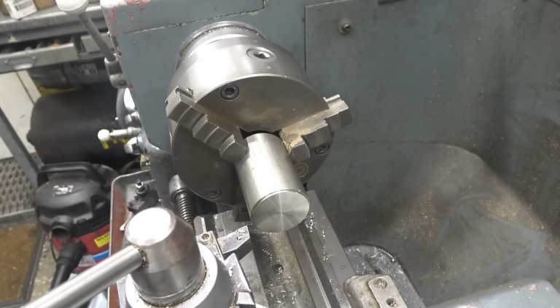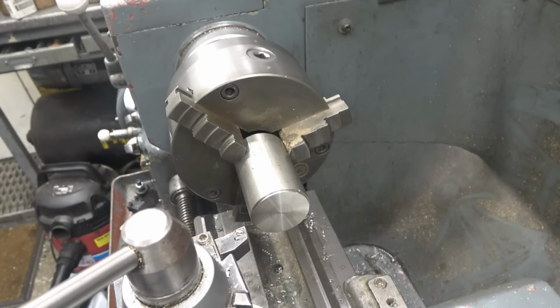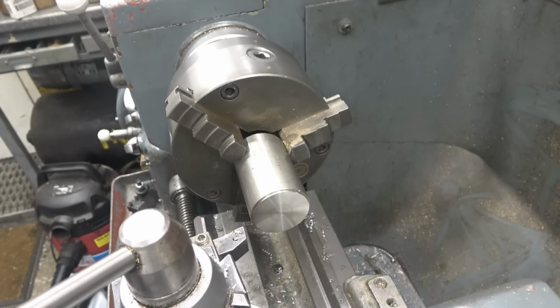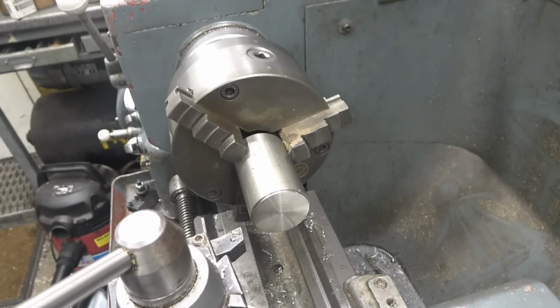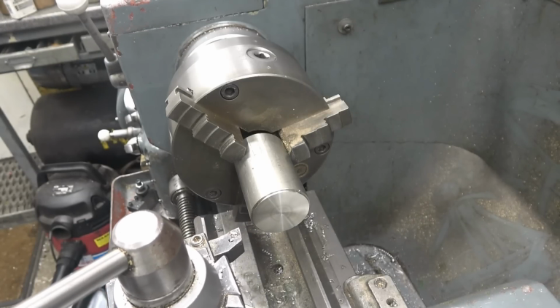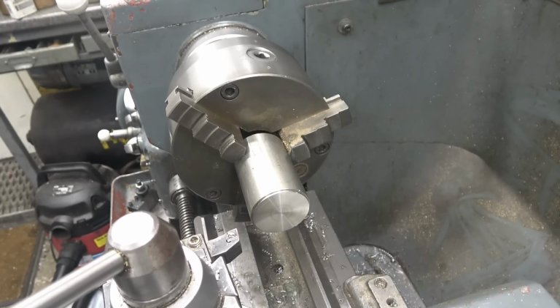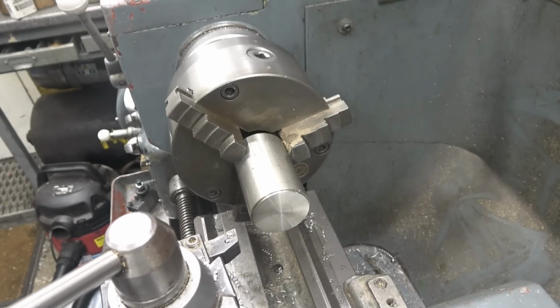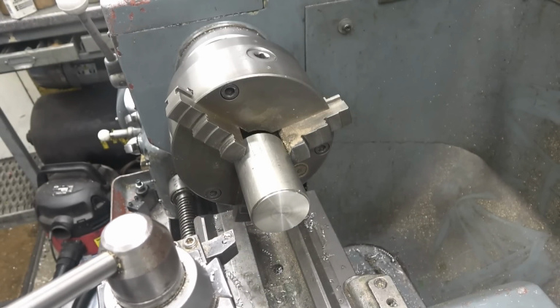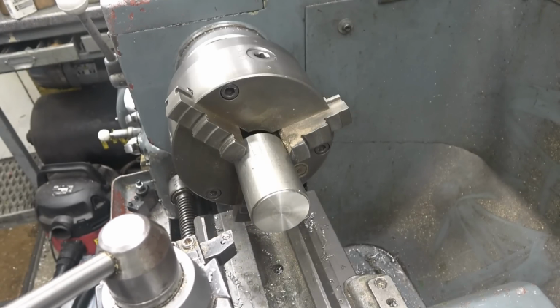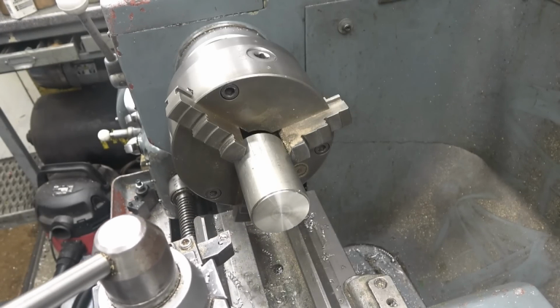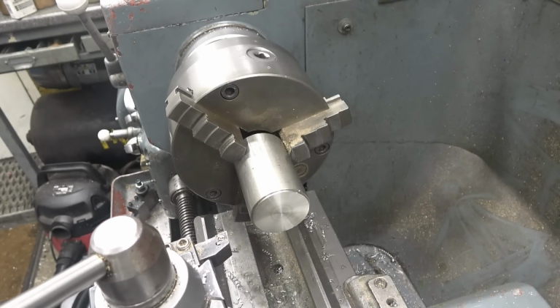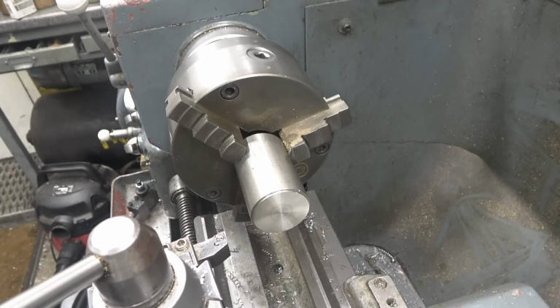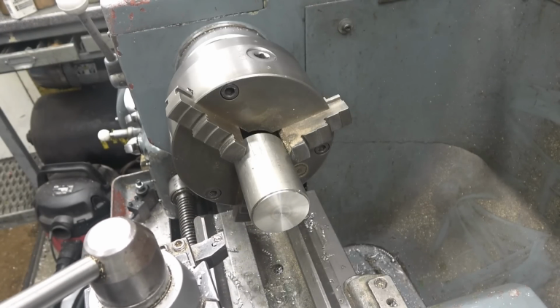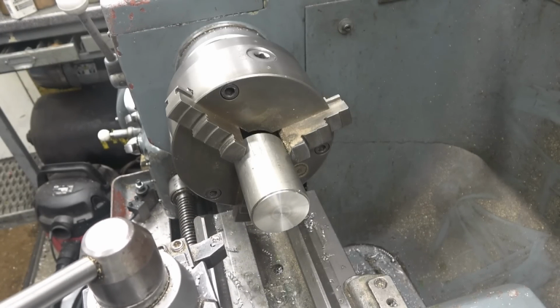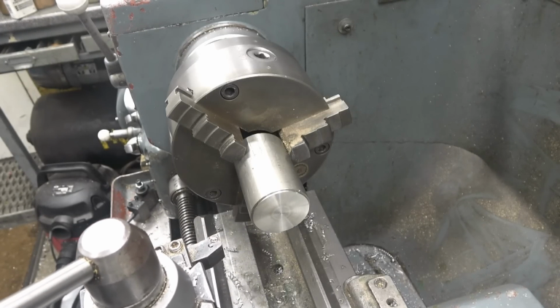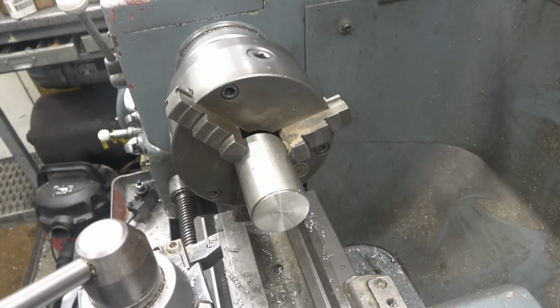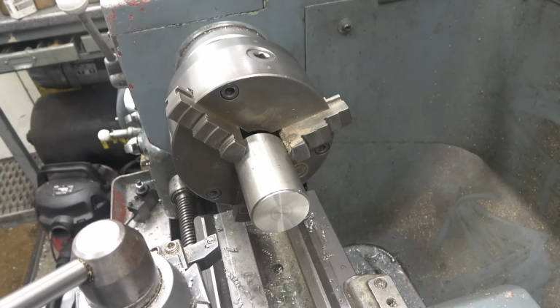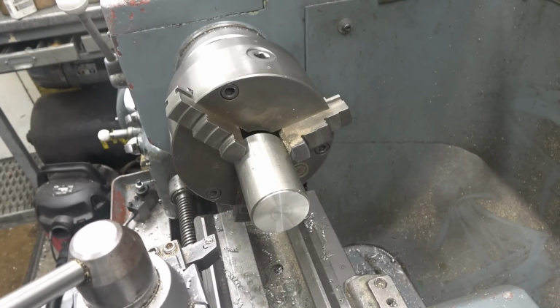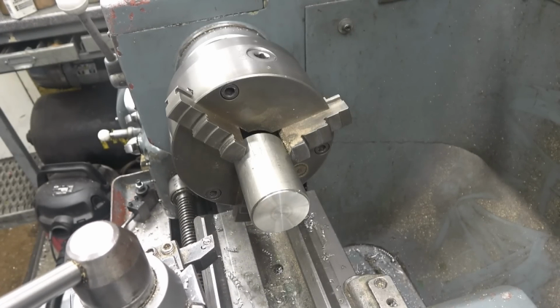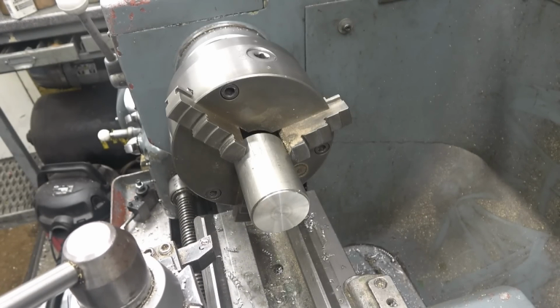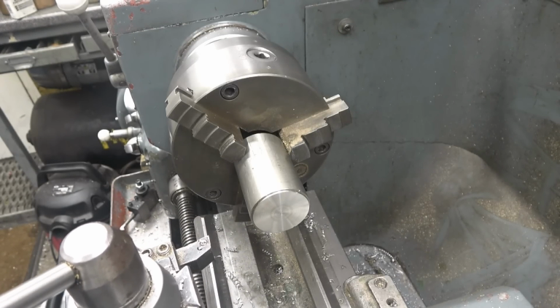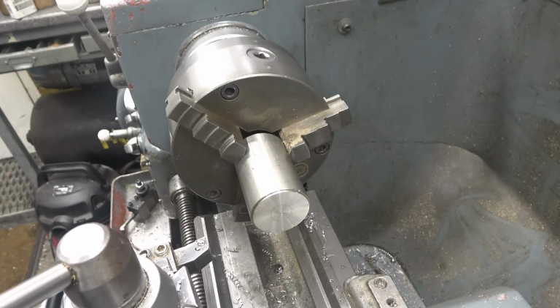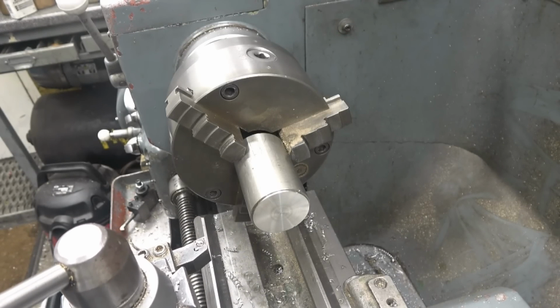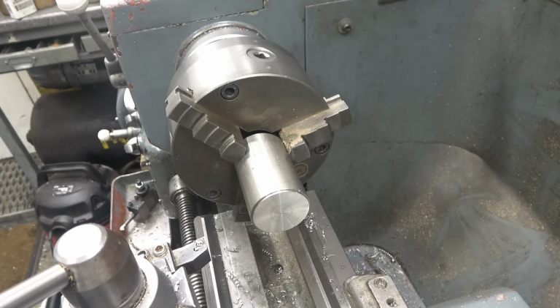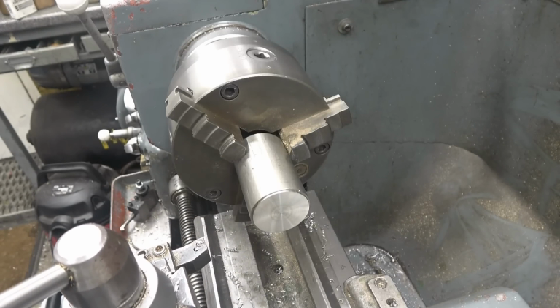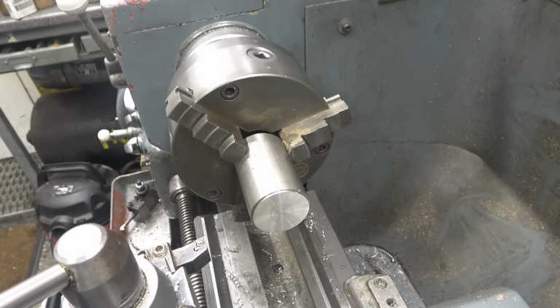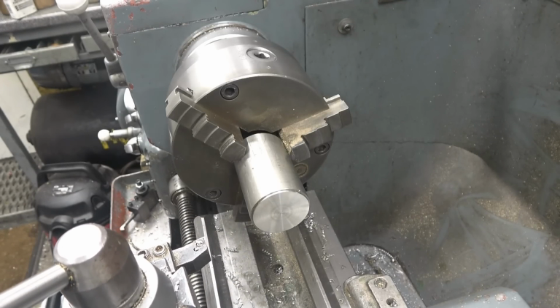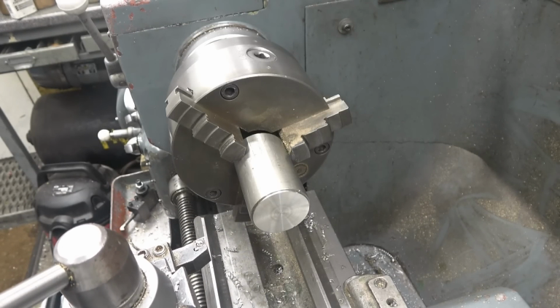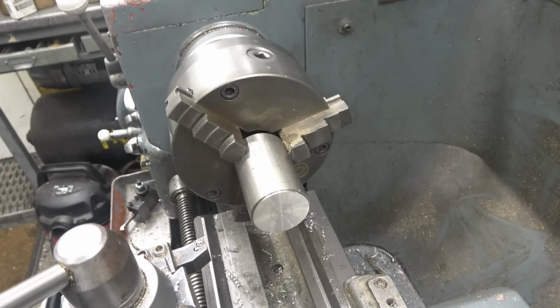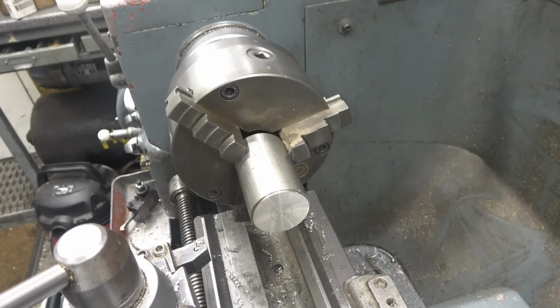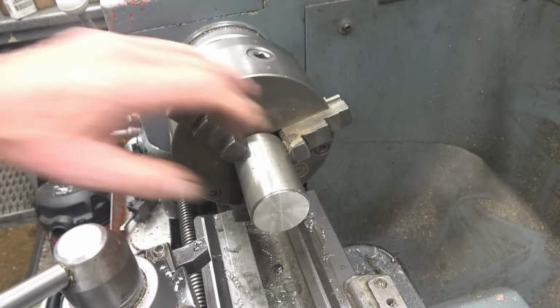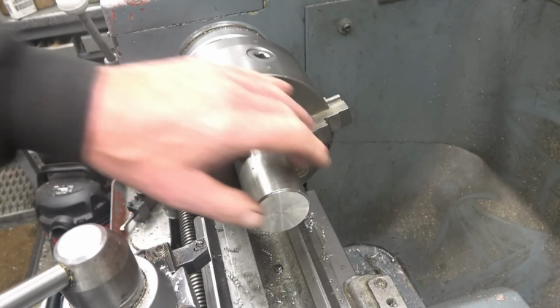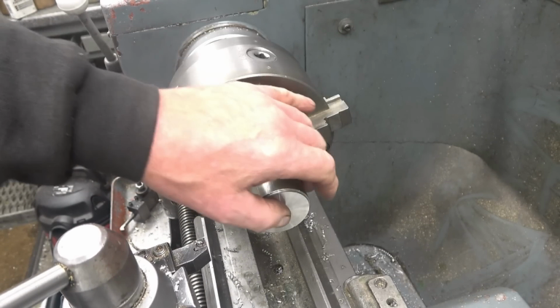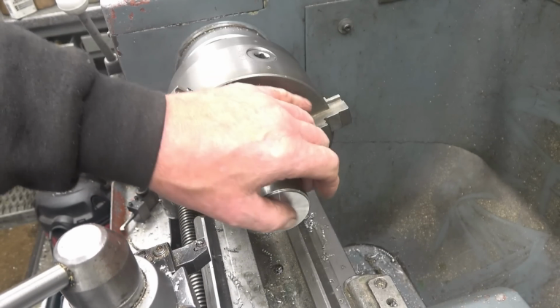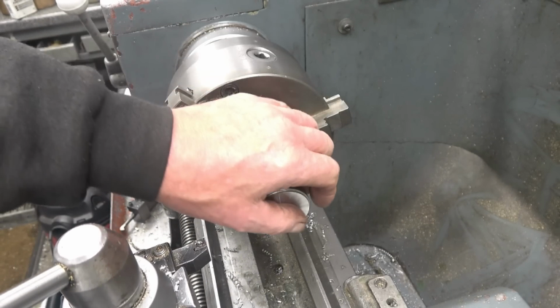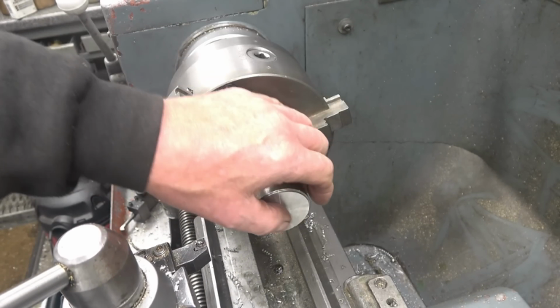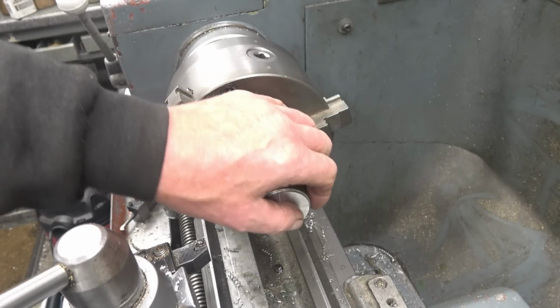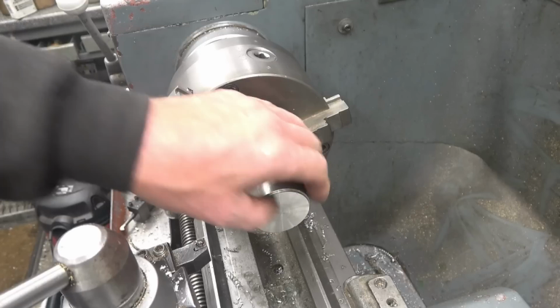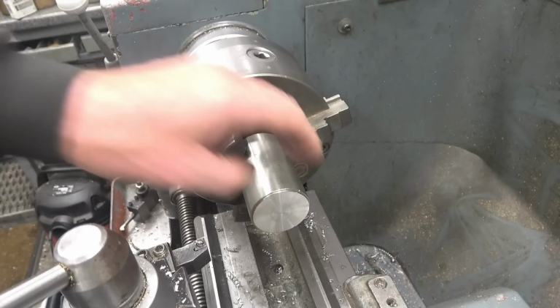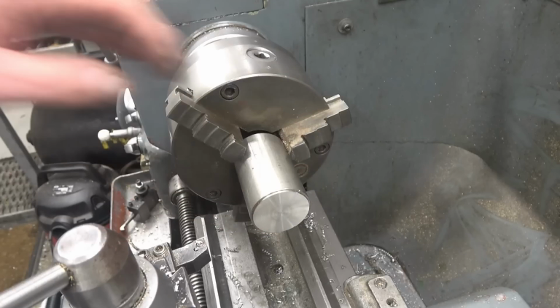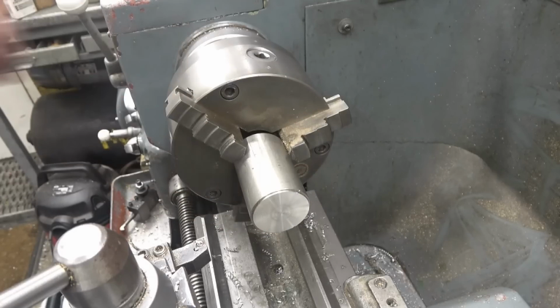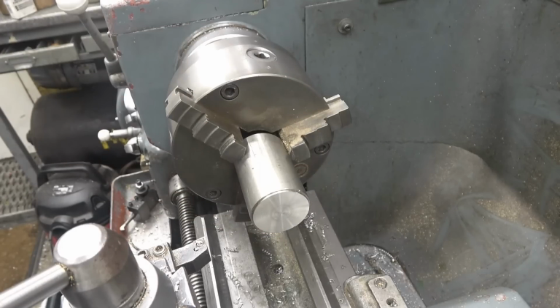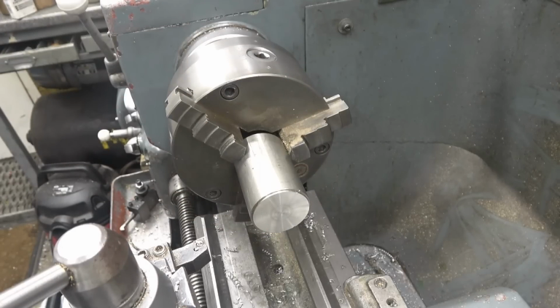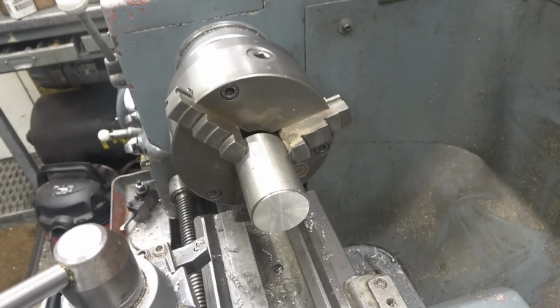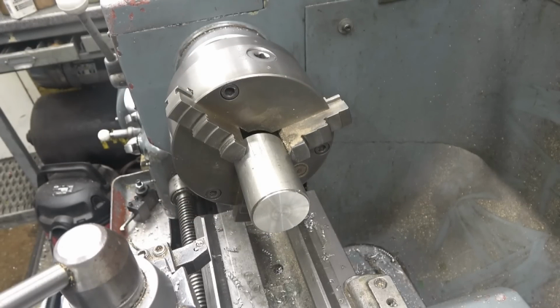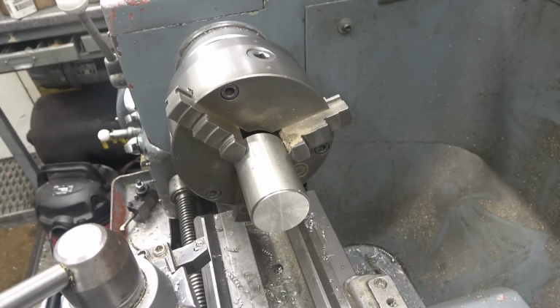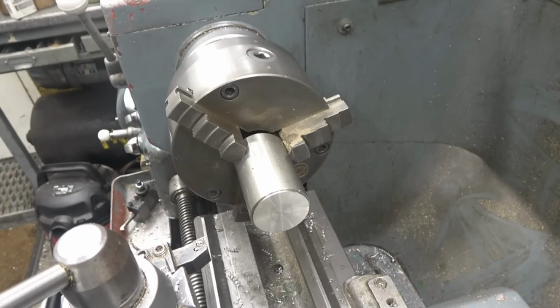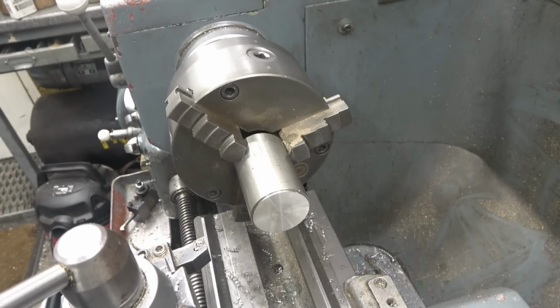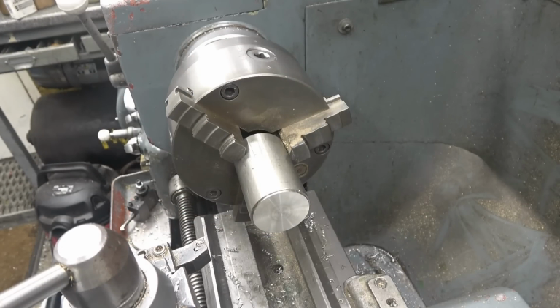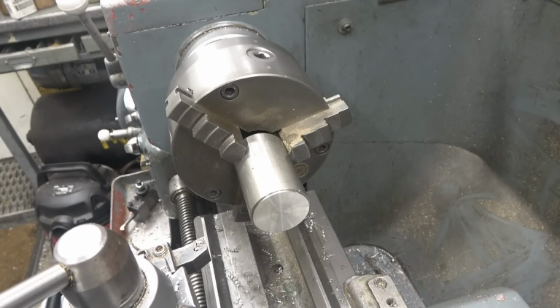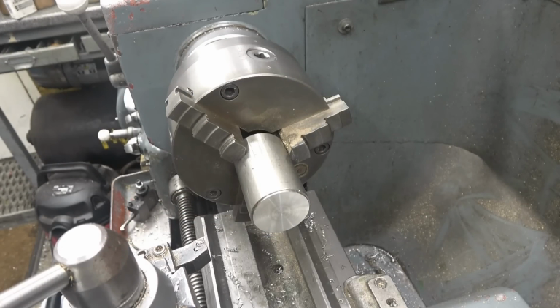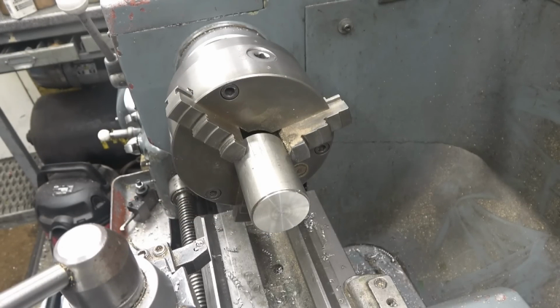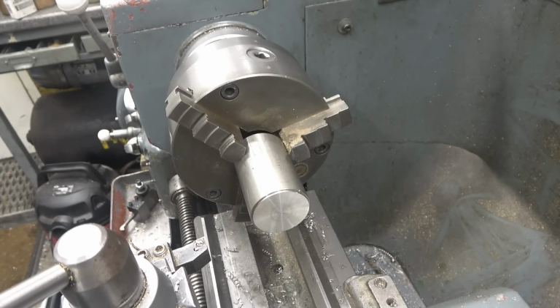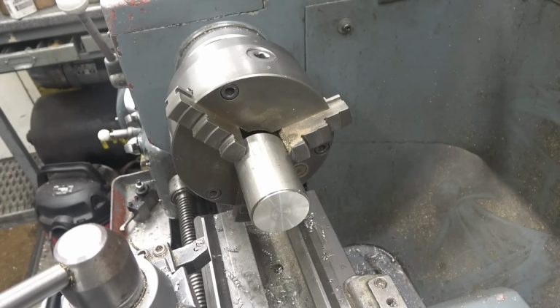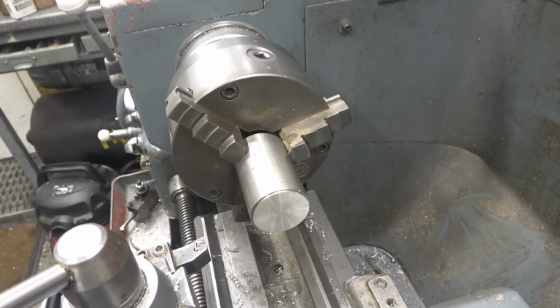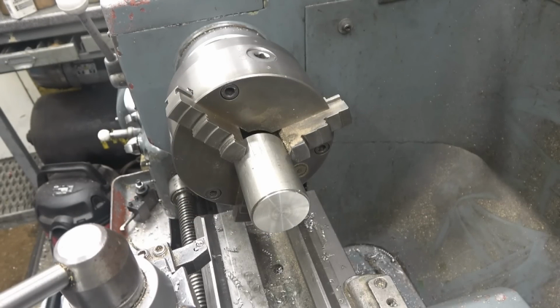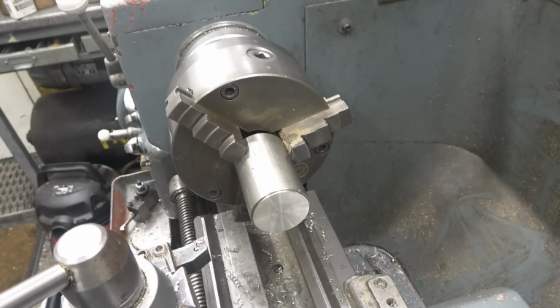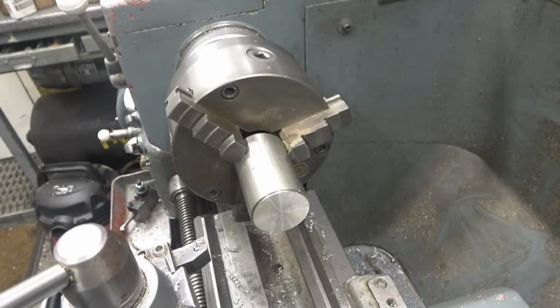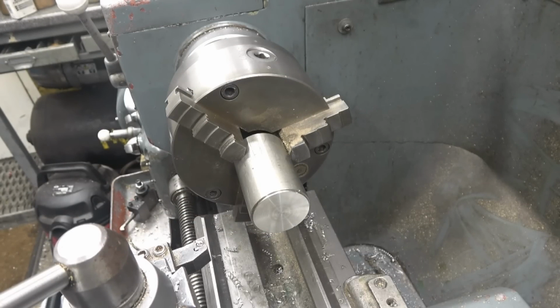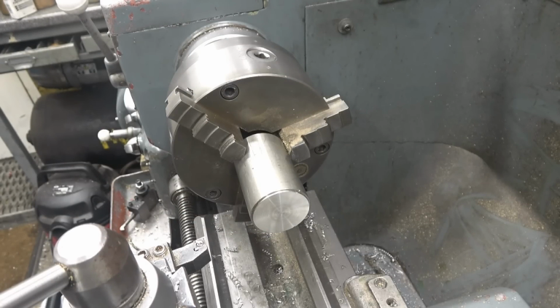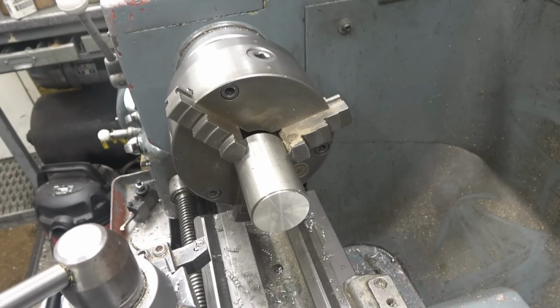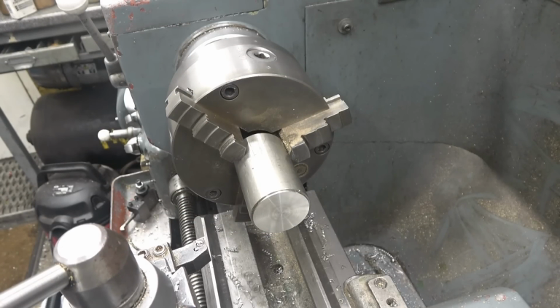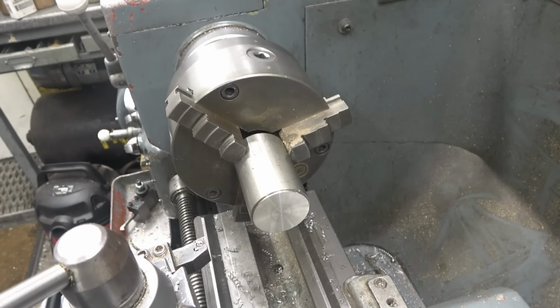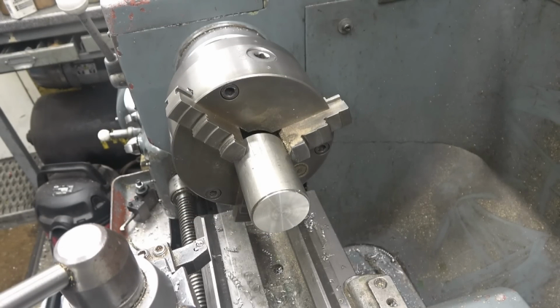The machine's running really nicely on this stuff. I like machining 316 — it's a good material to play with, a good material to work with.